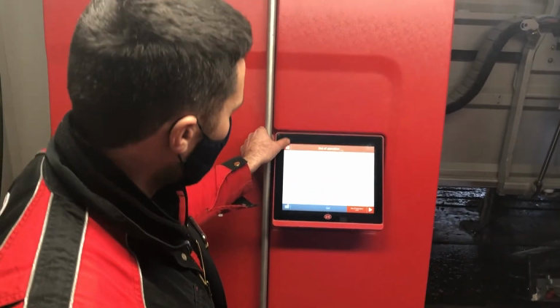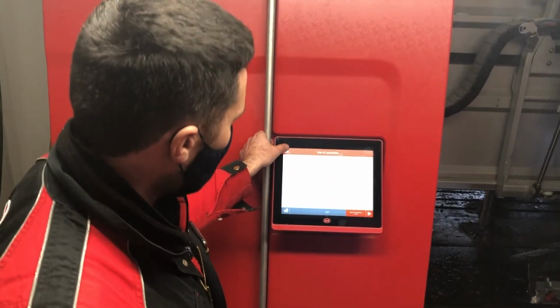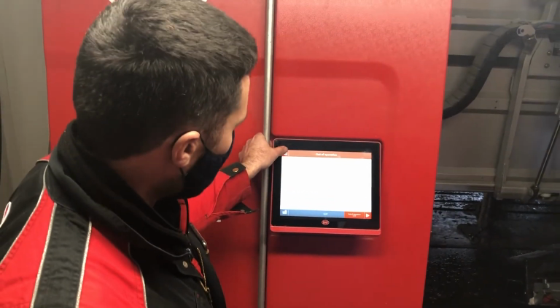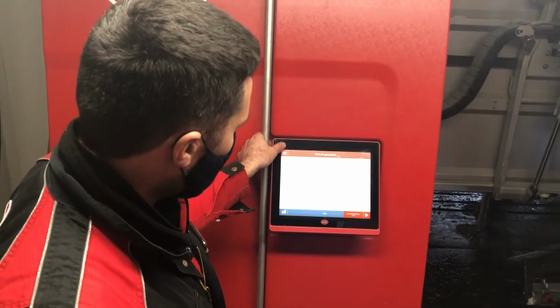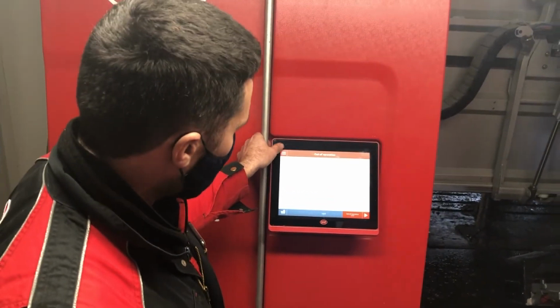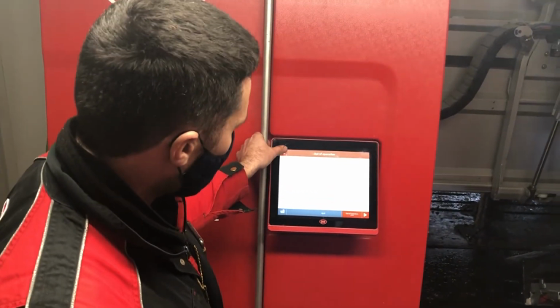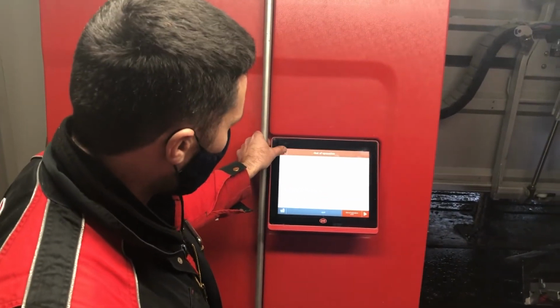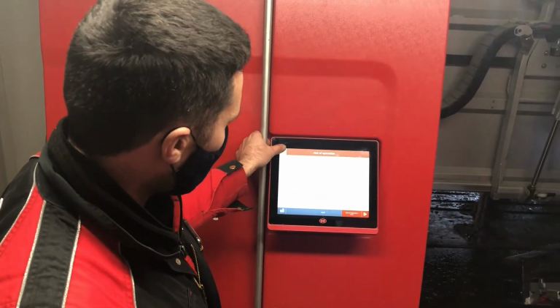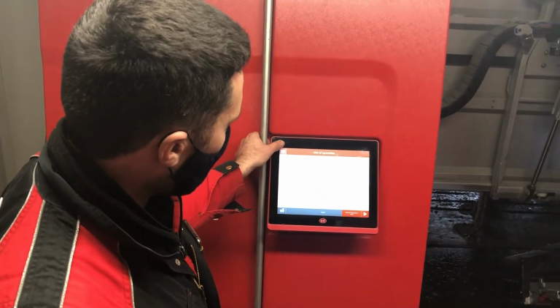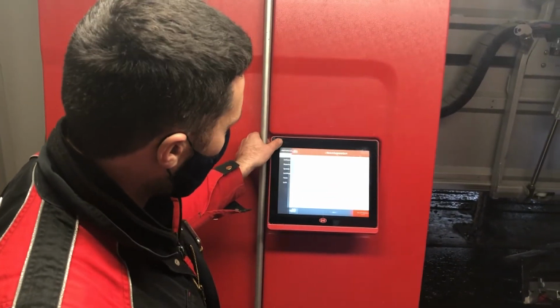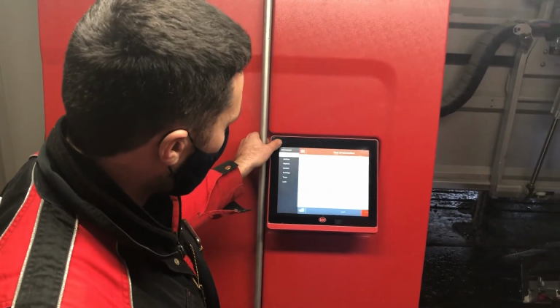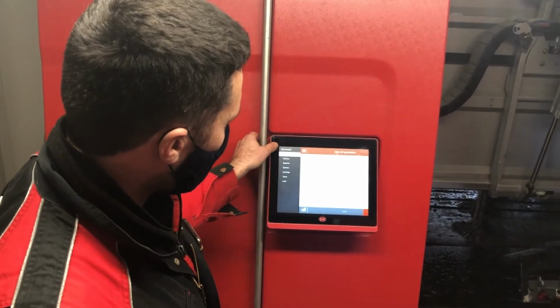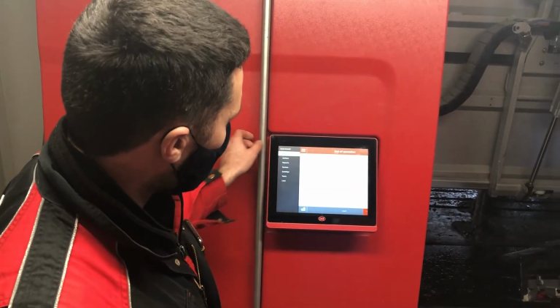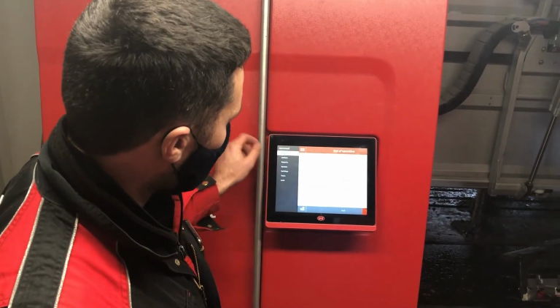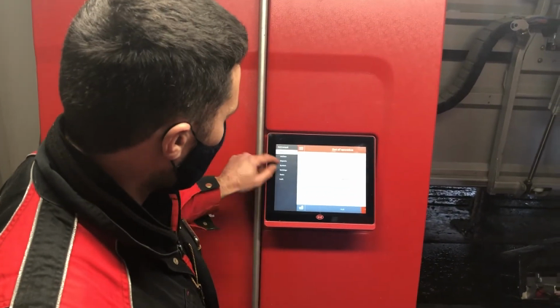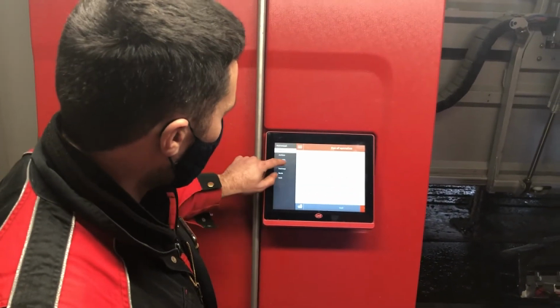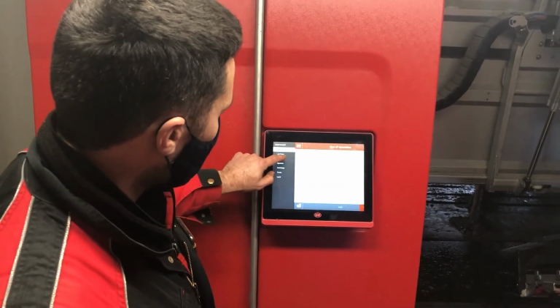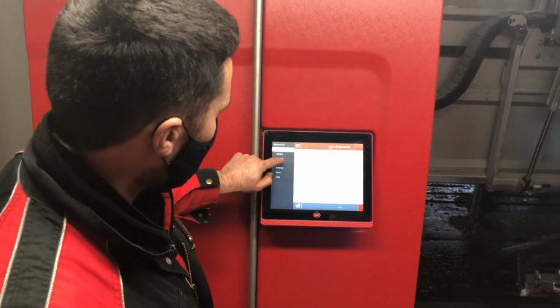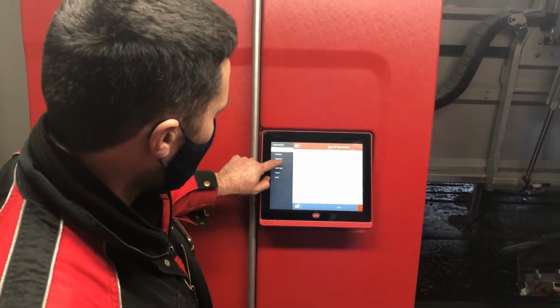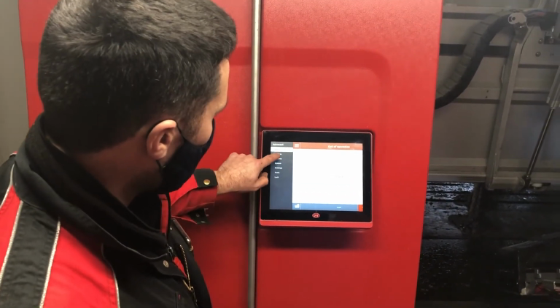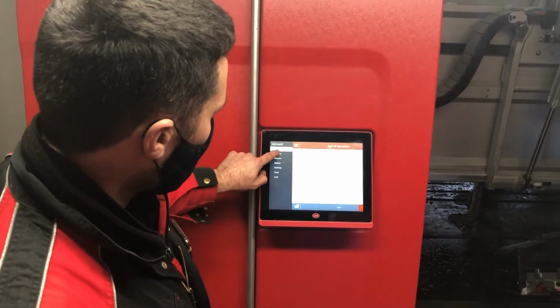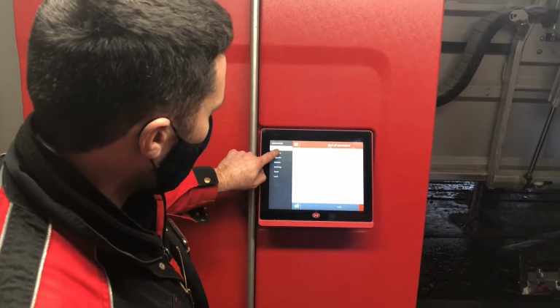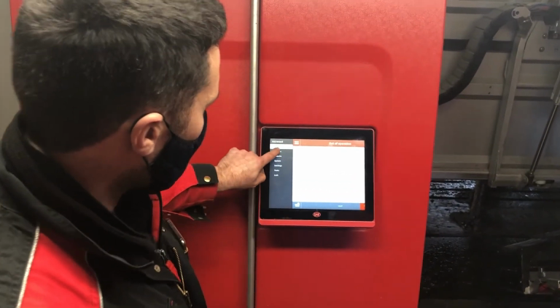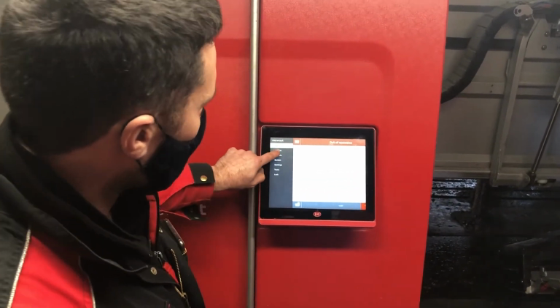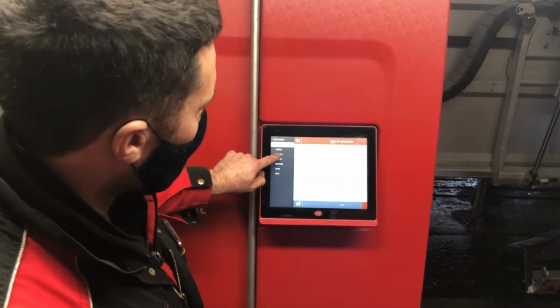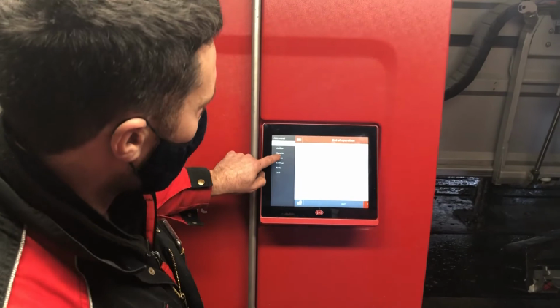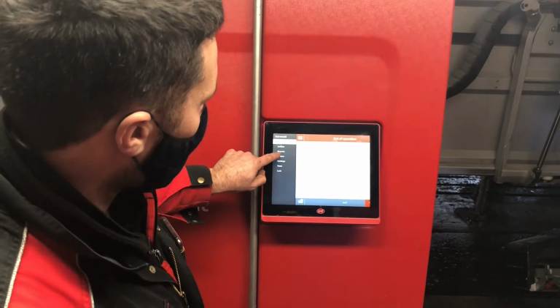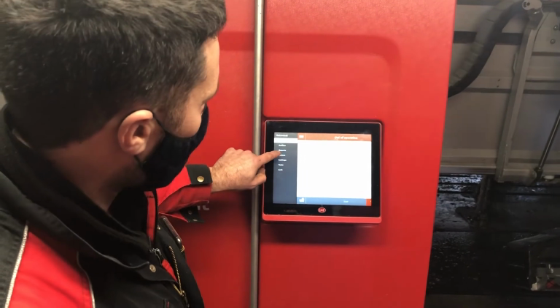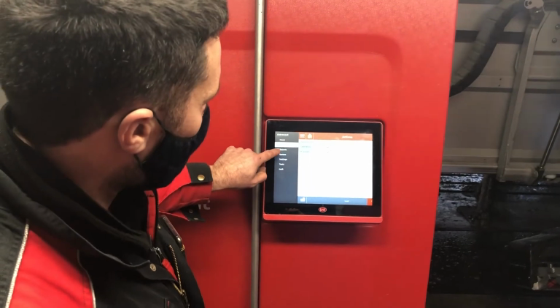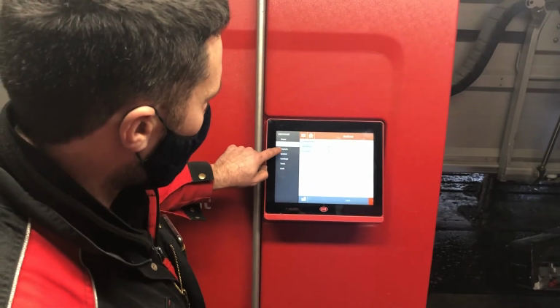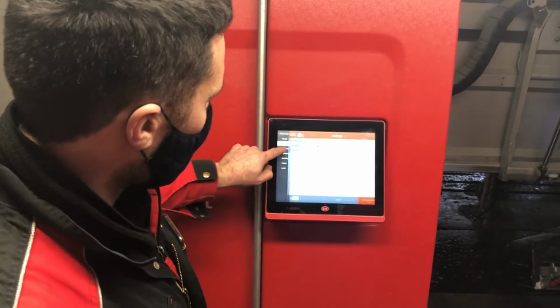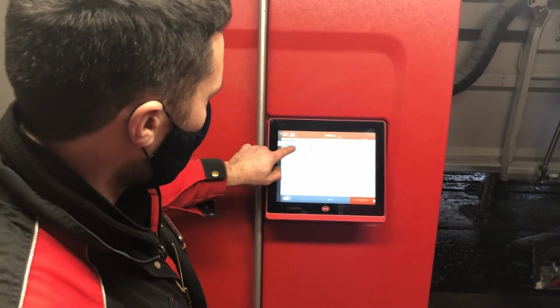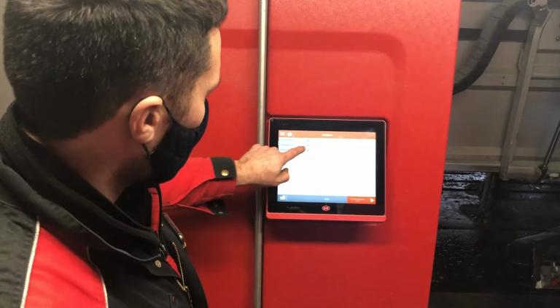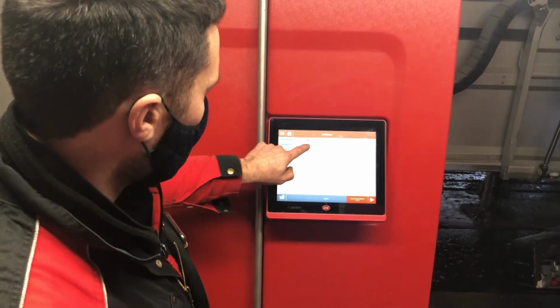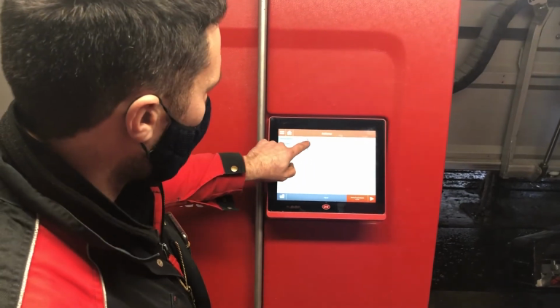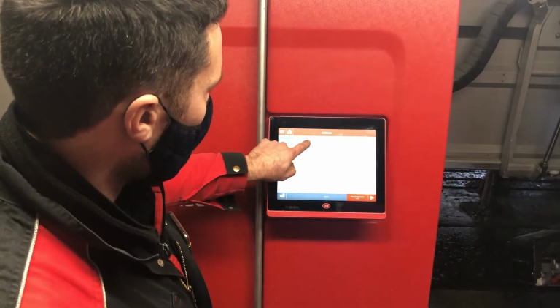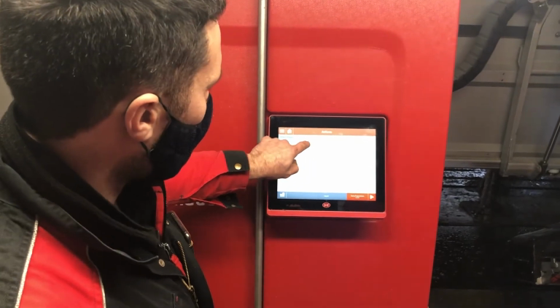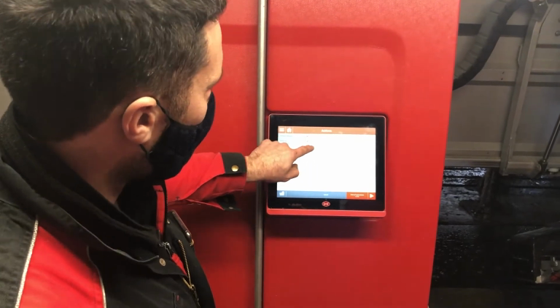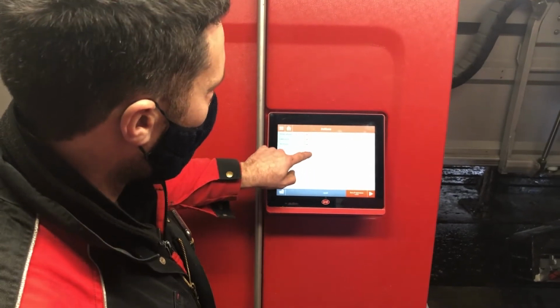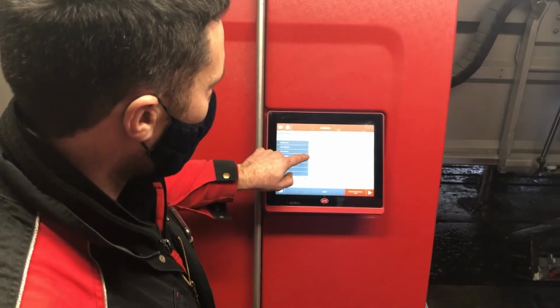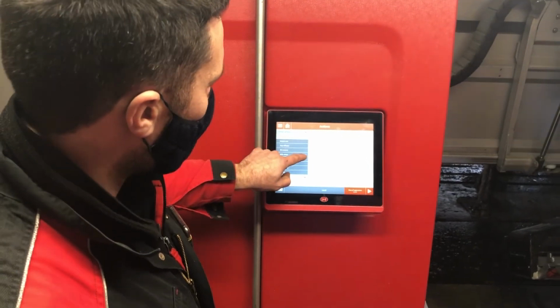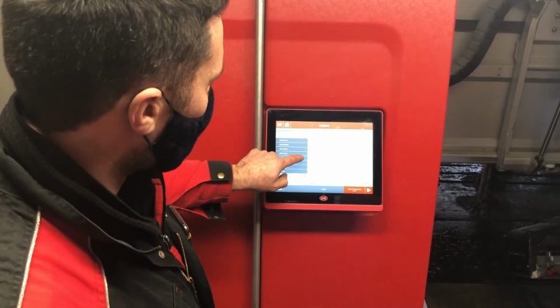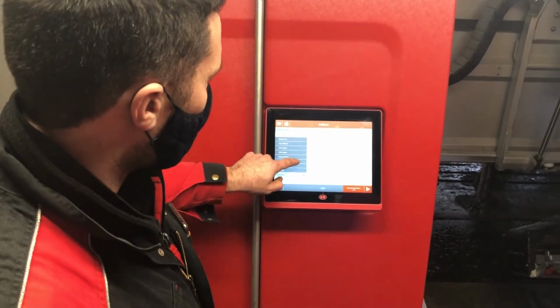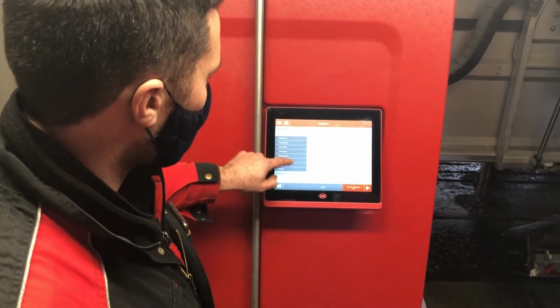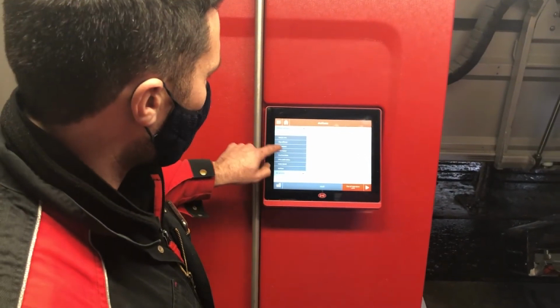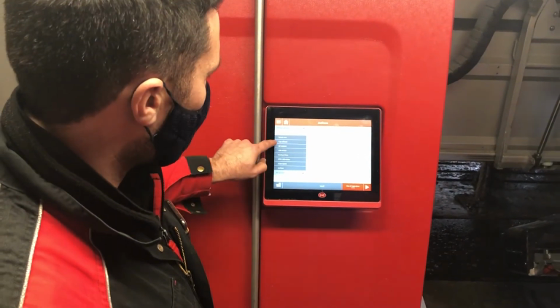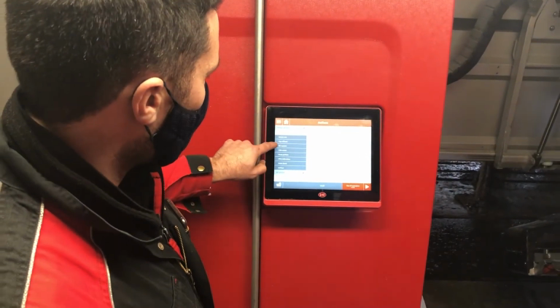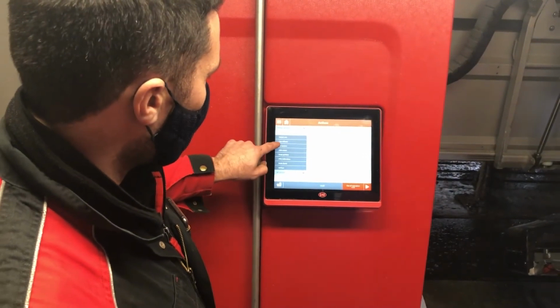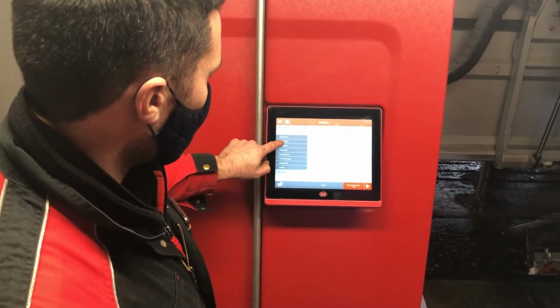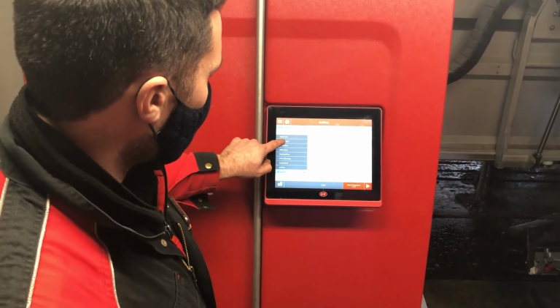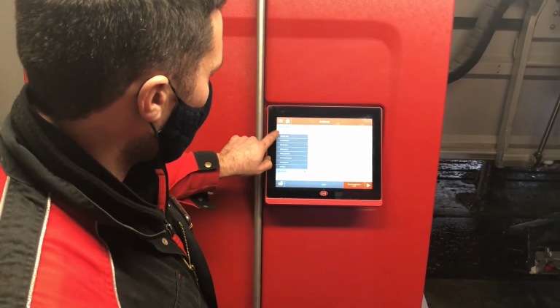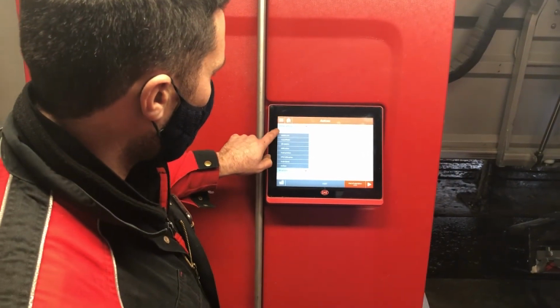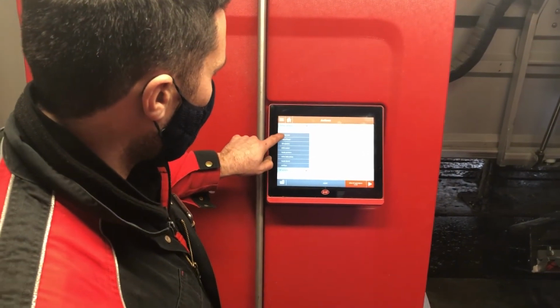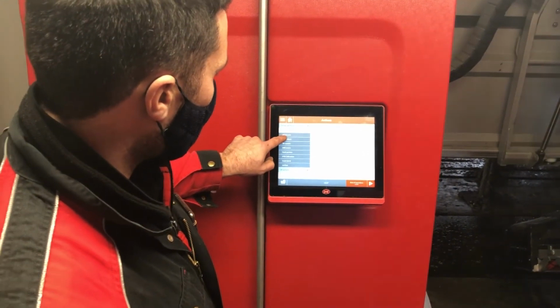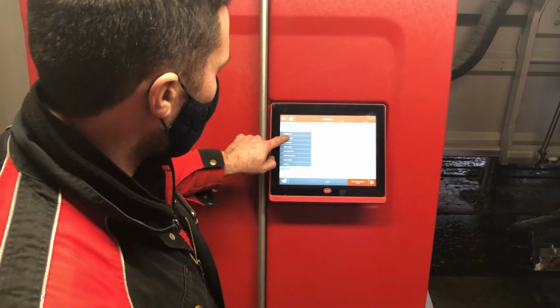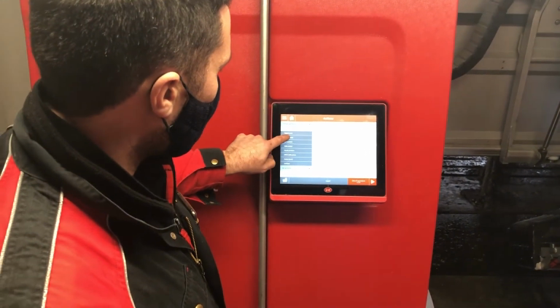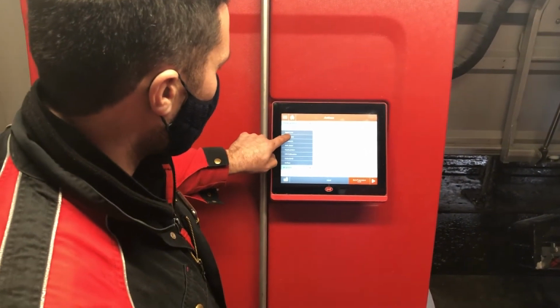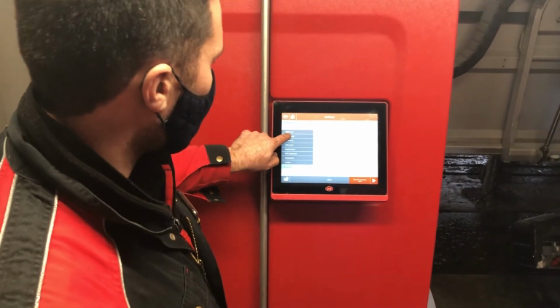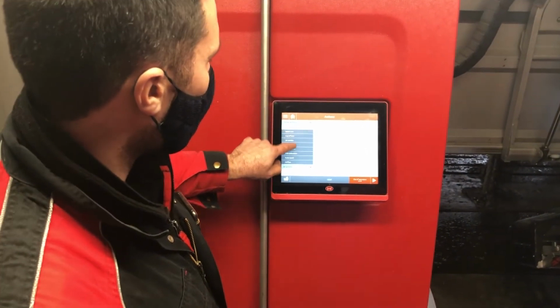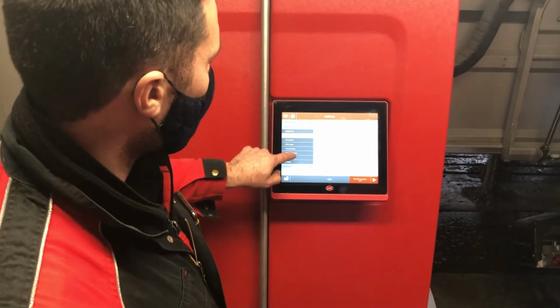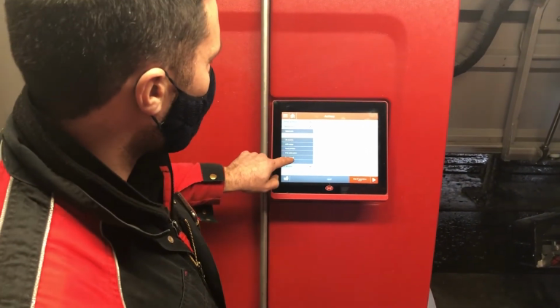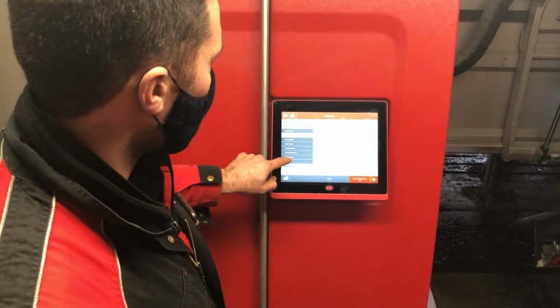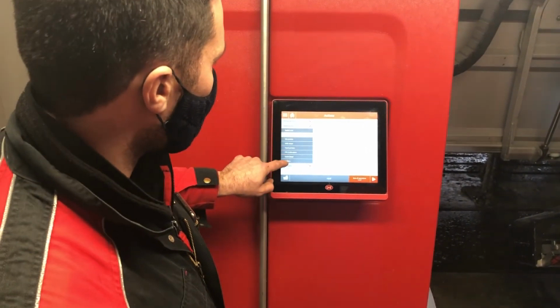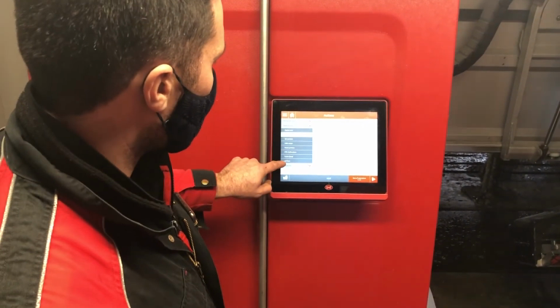Hit the three lines, hit actions, then calibrations and cuff offsets.